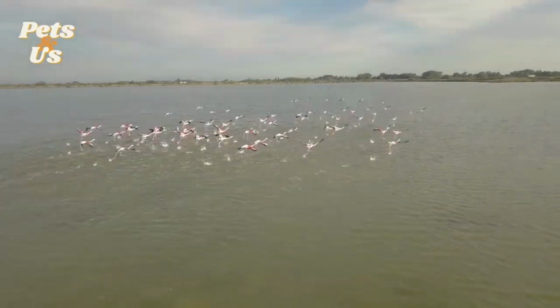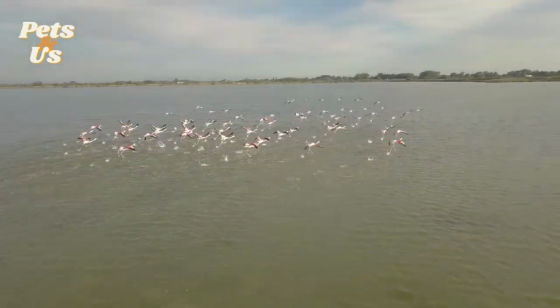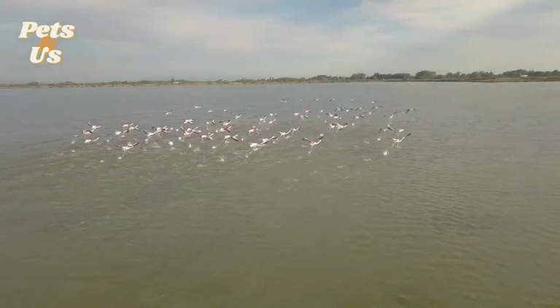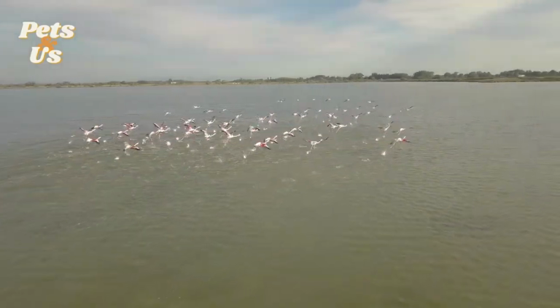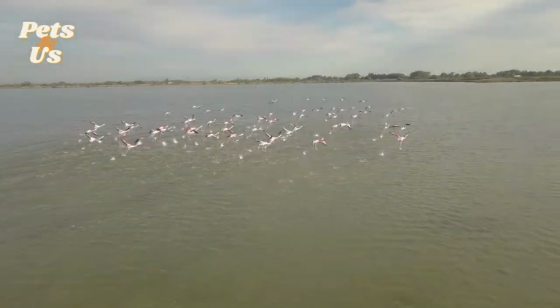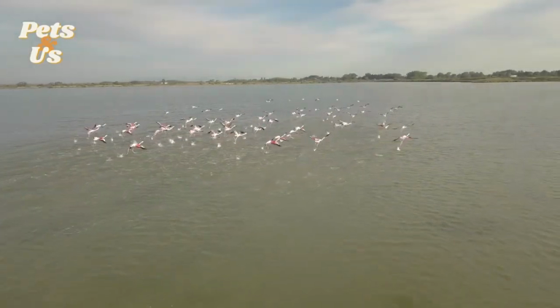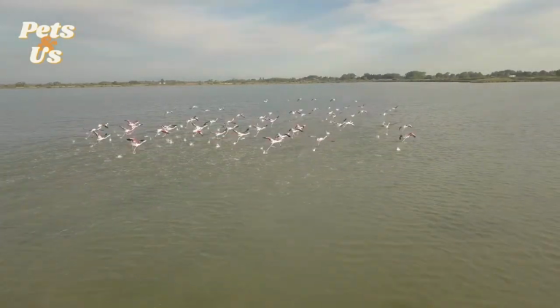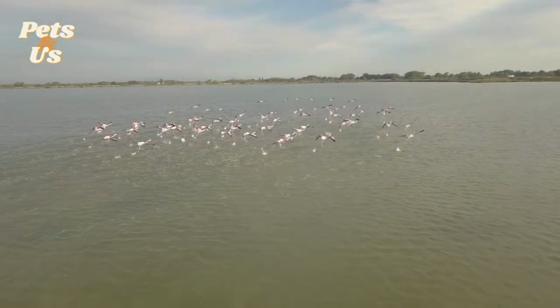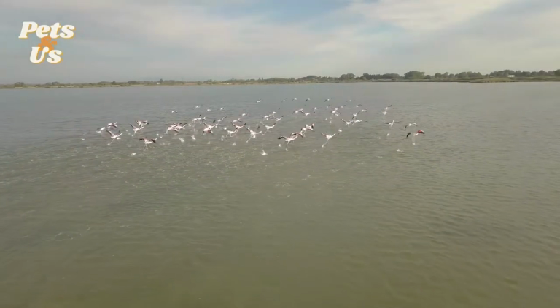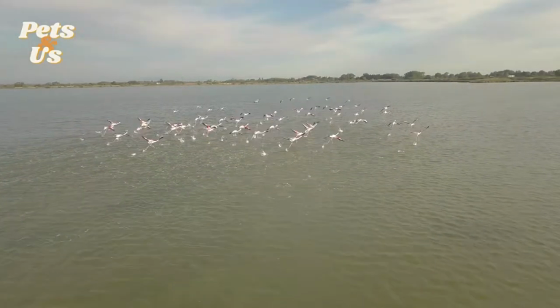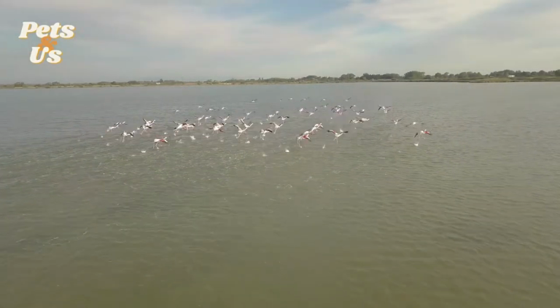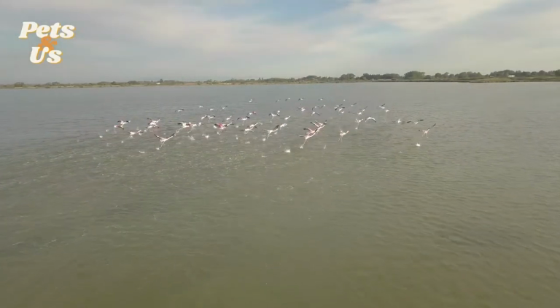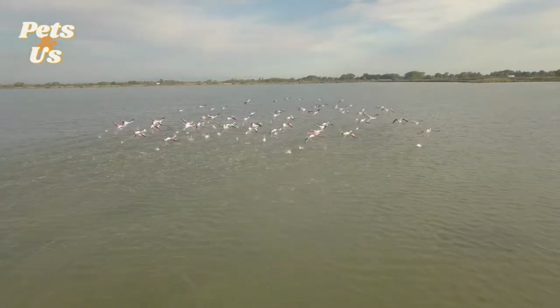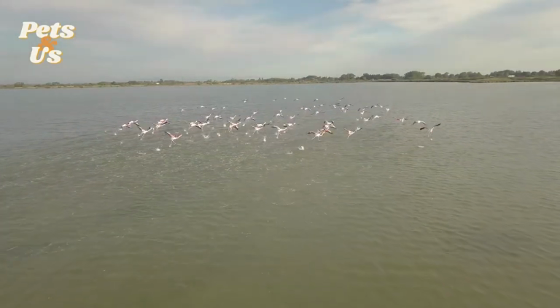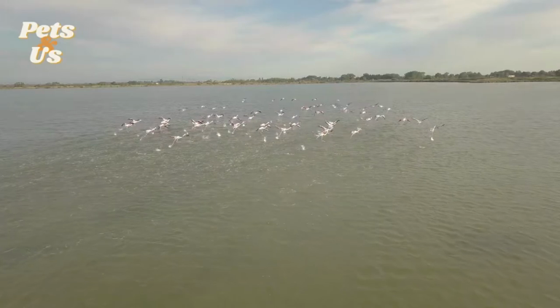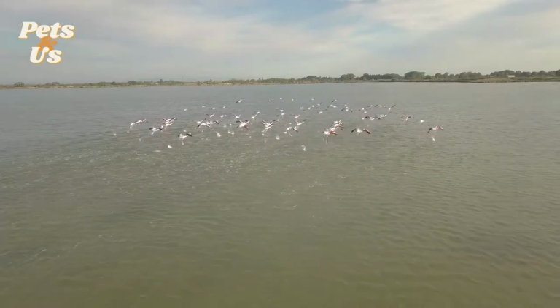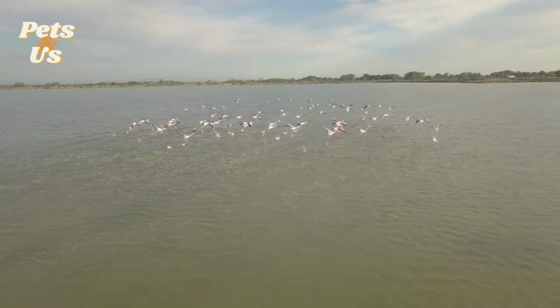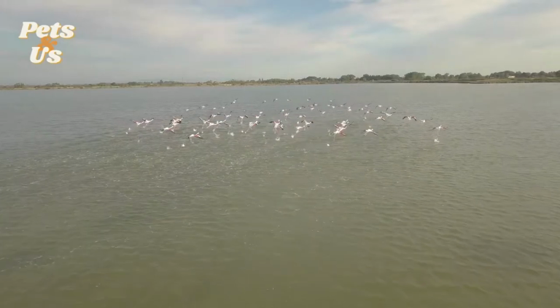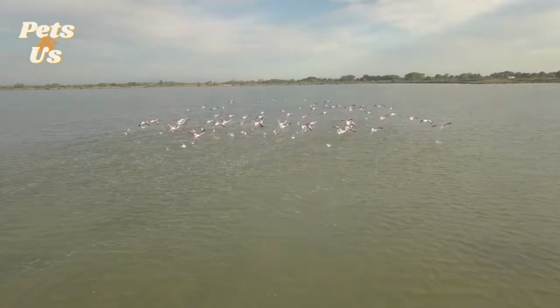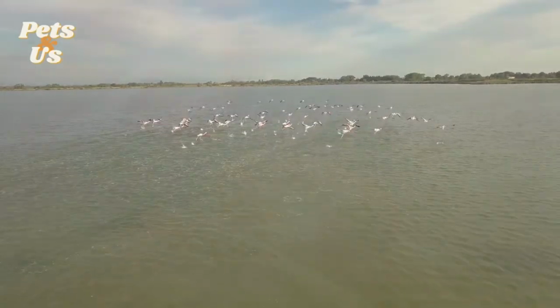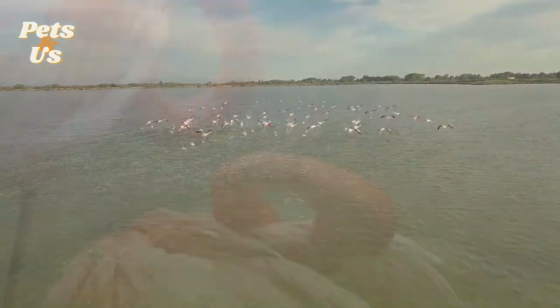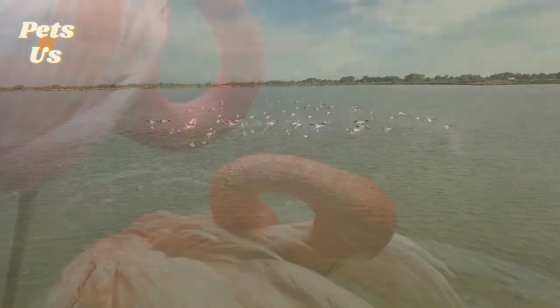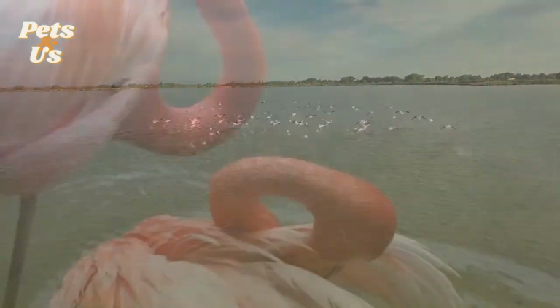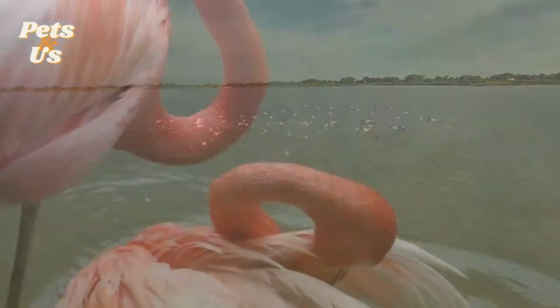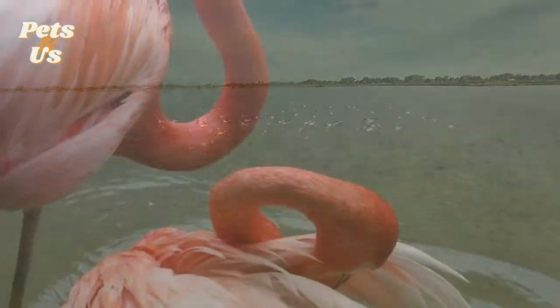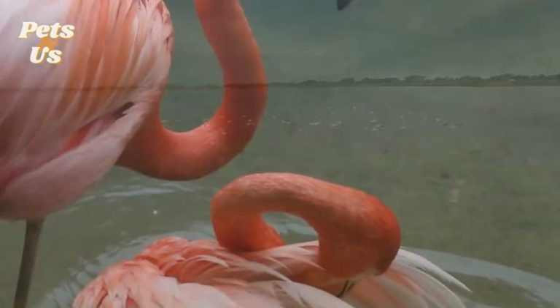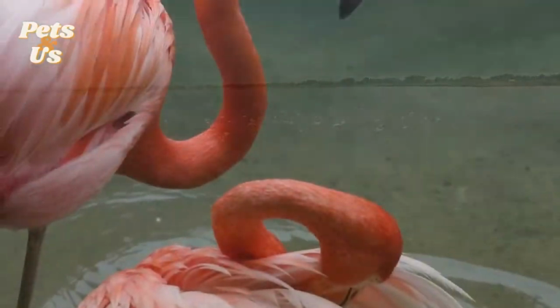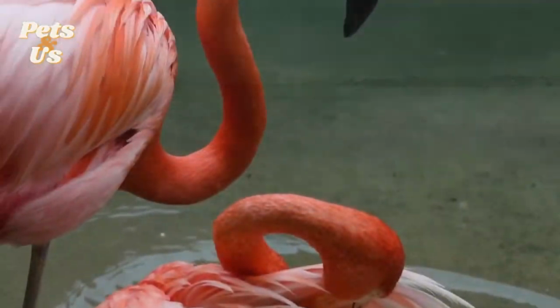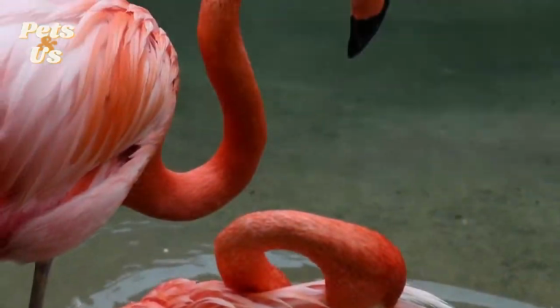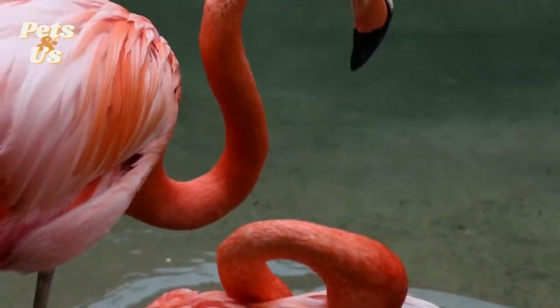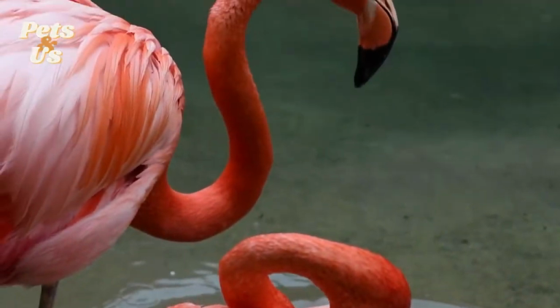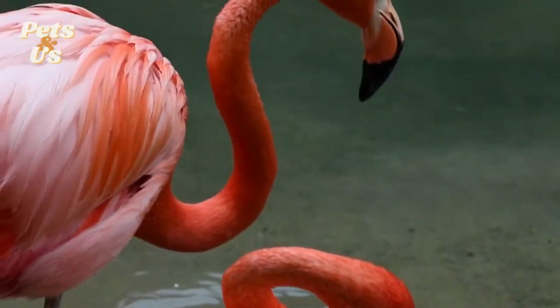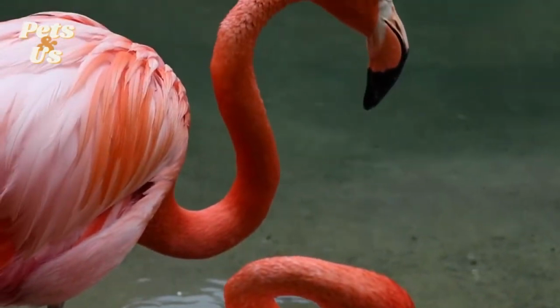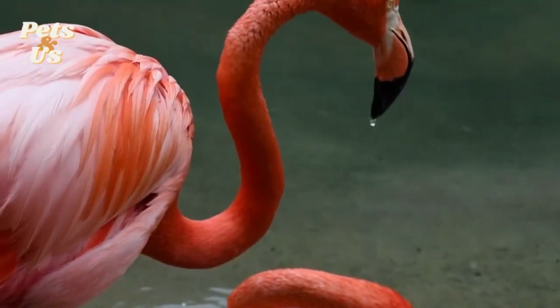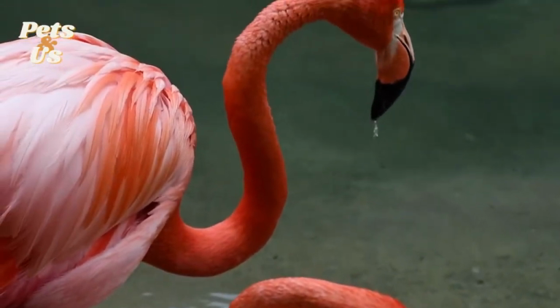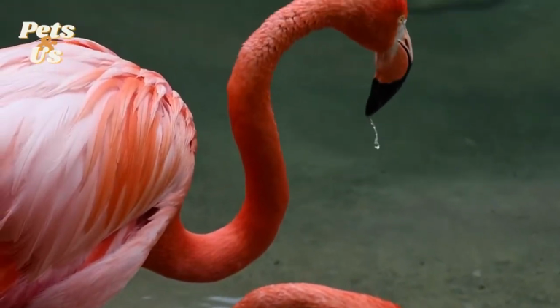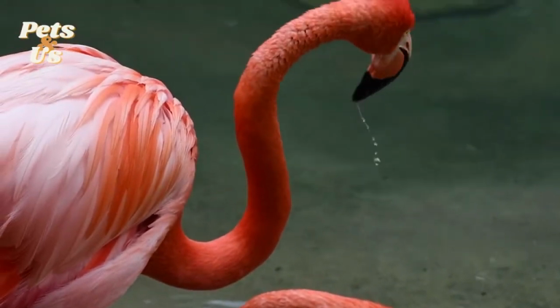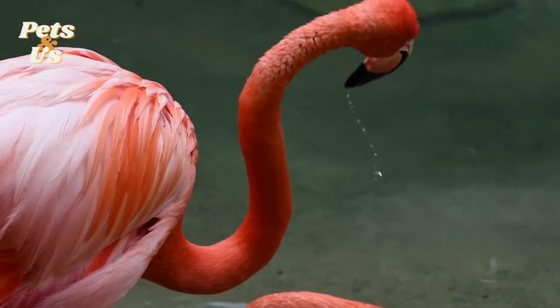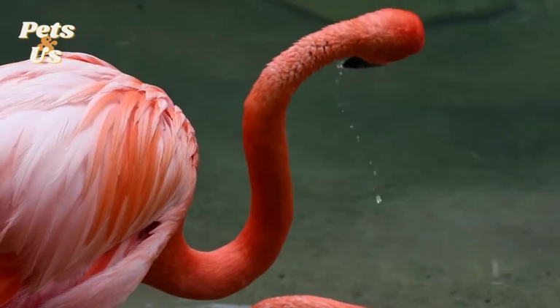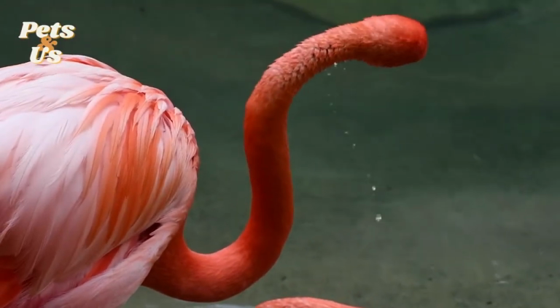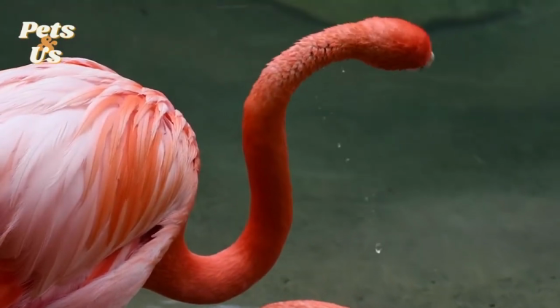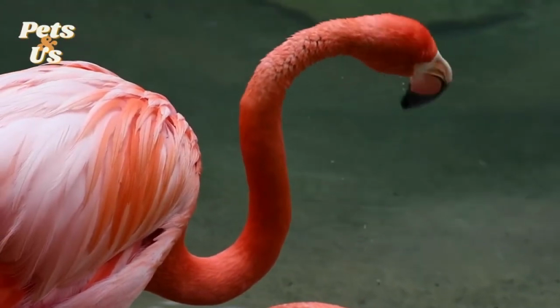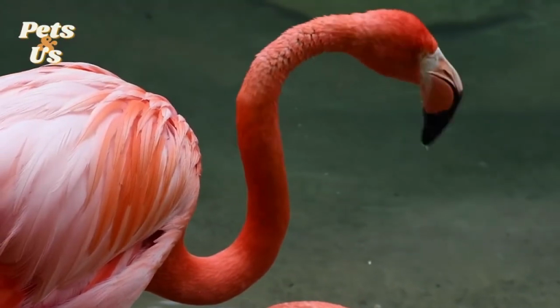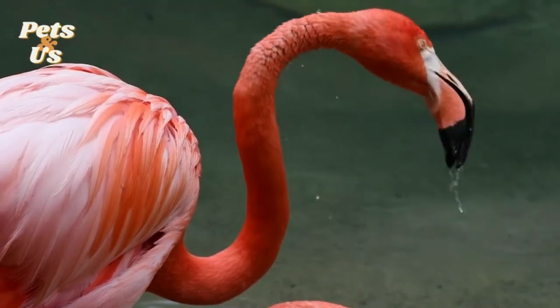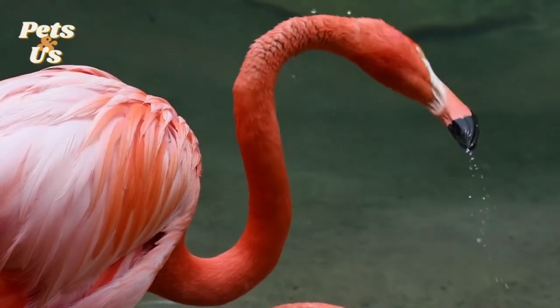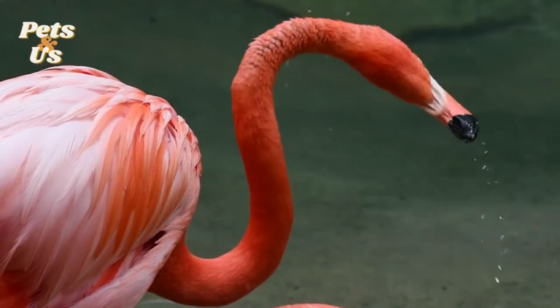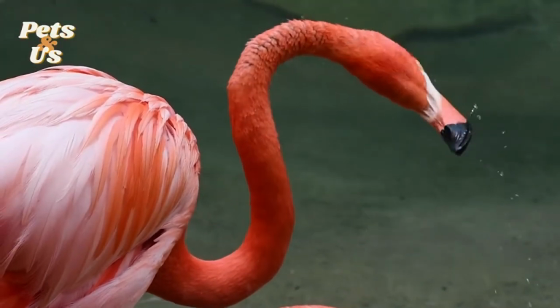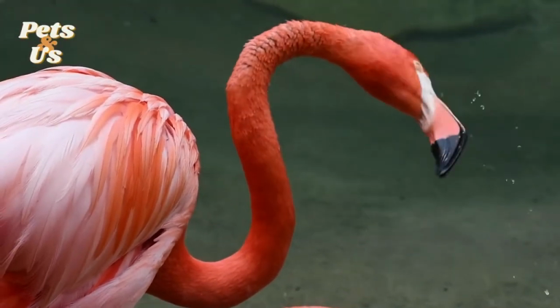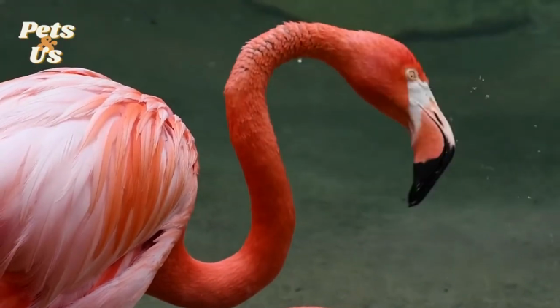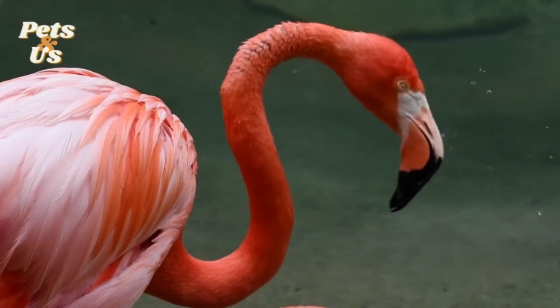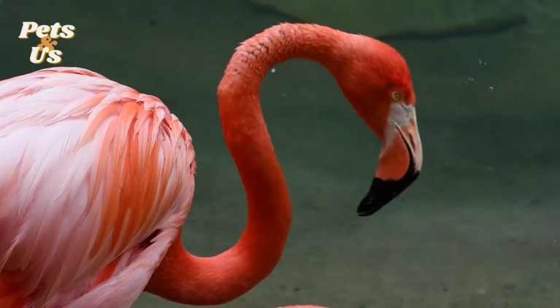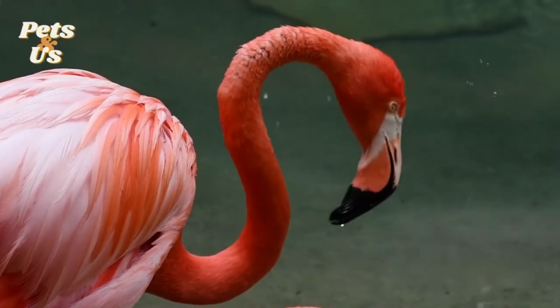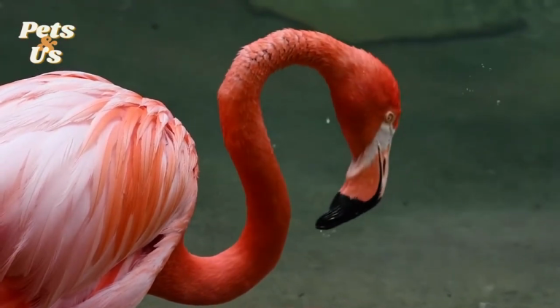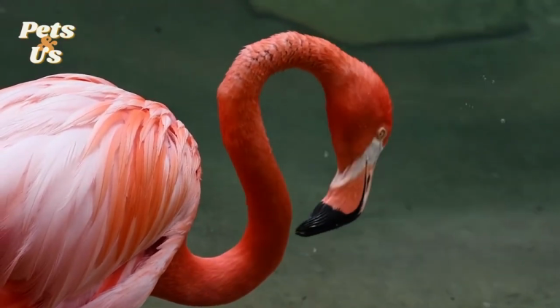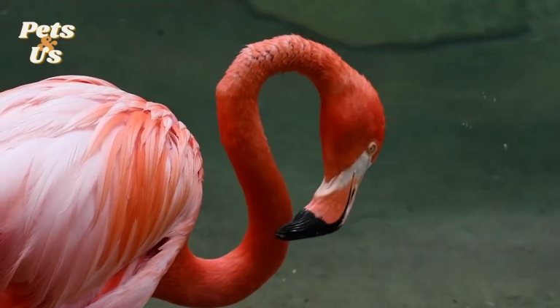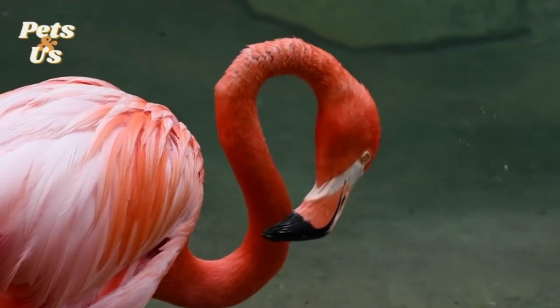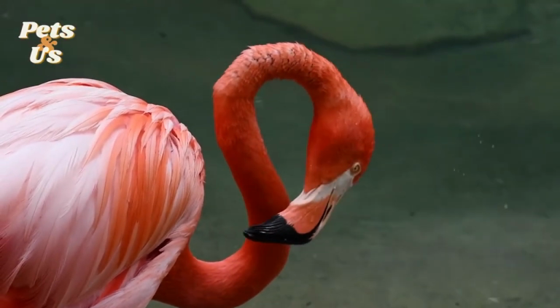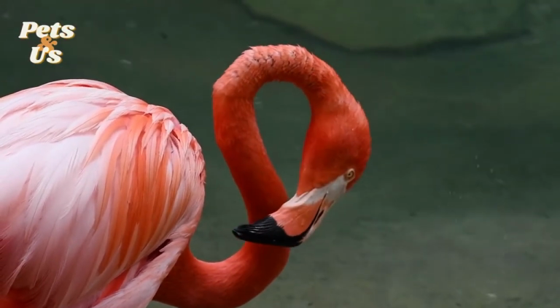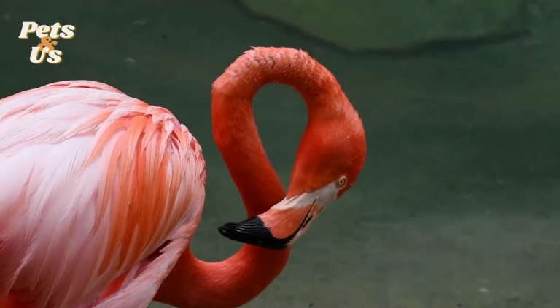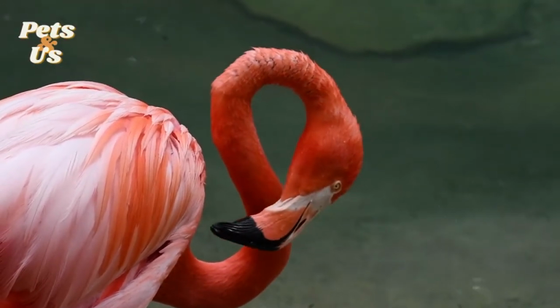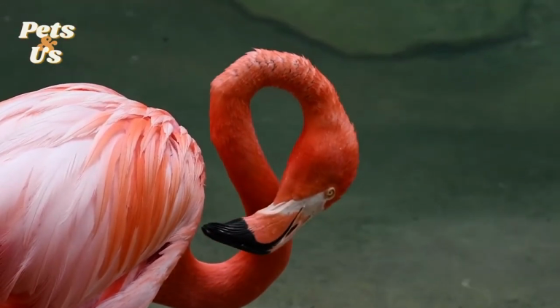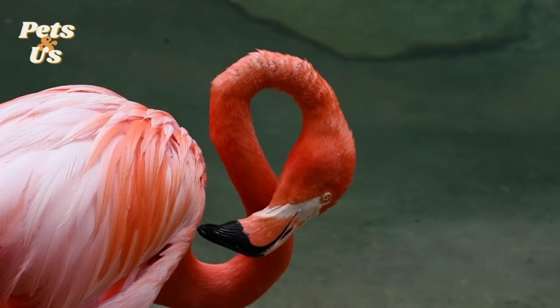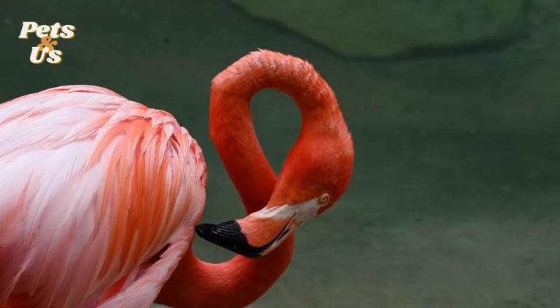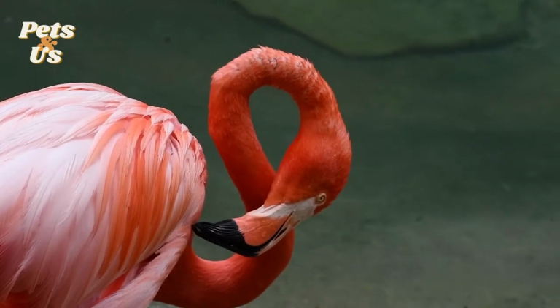During migration, they can travel distances of over 300 miles to reach a new habitat. Depending on the species of flamingos, a flock size can range from just a few hundred to tens of thousands of flamingos.